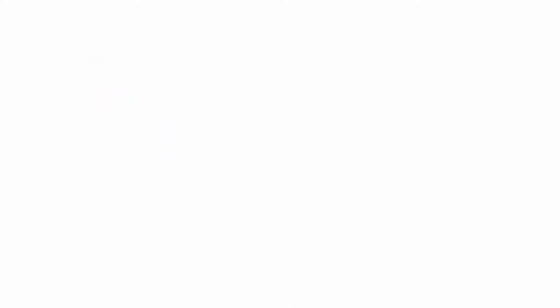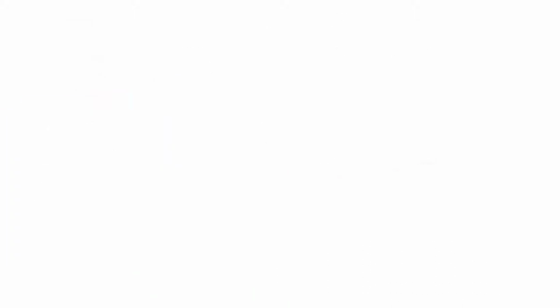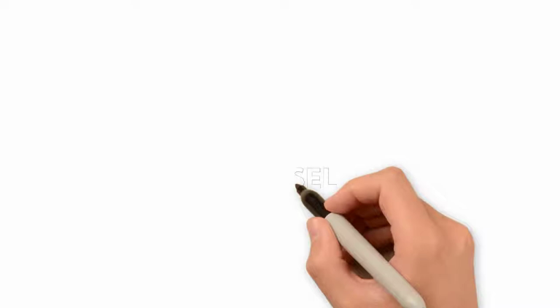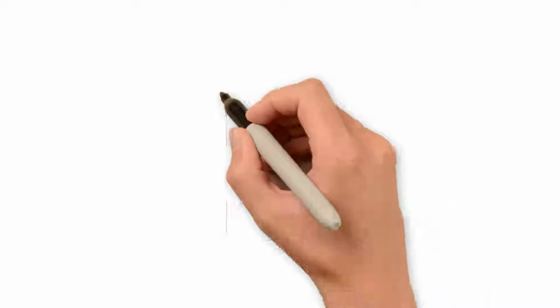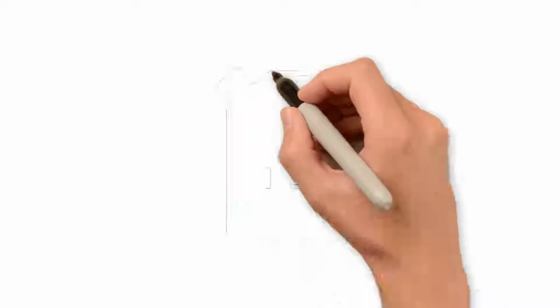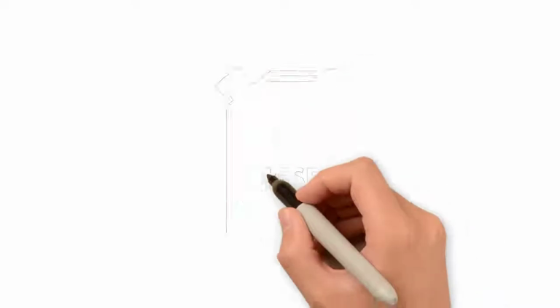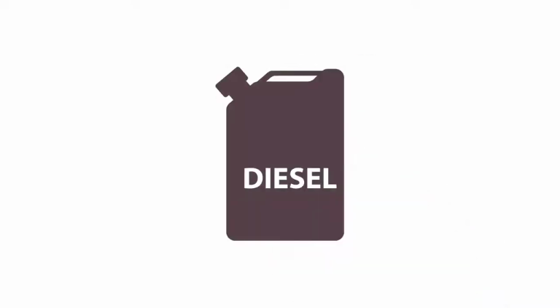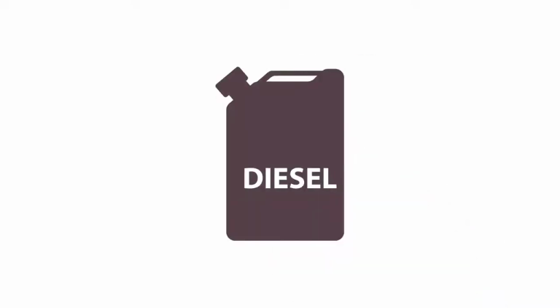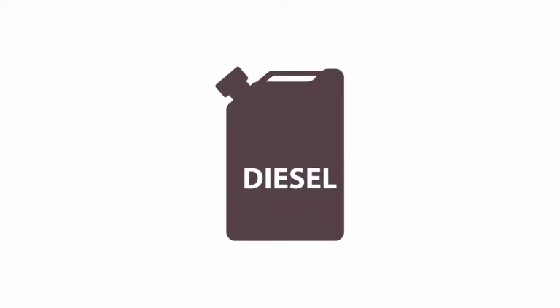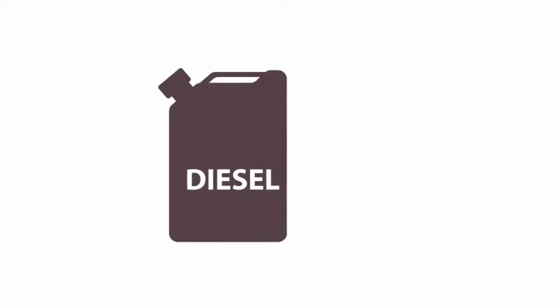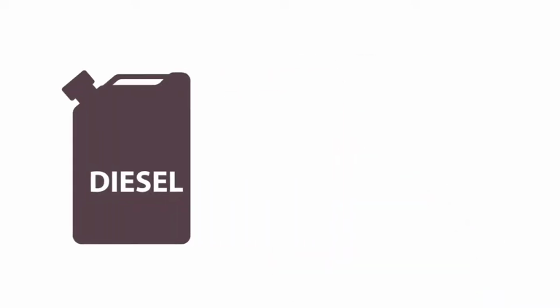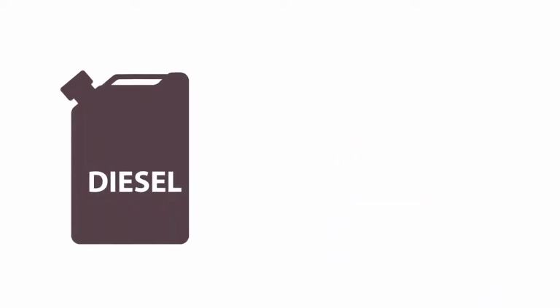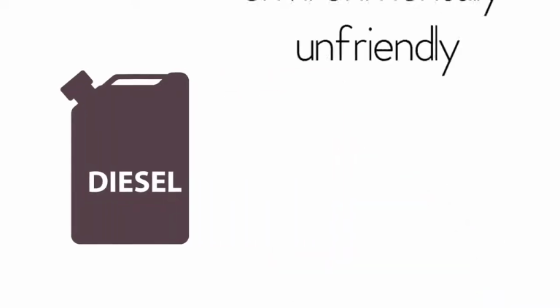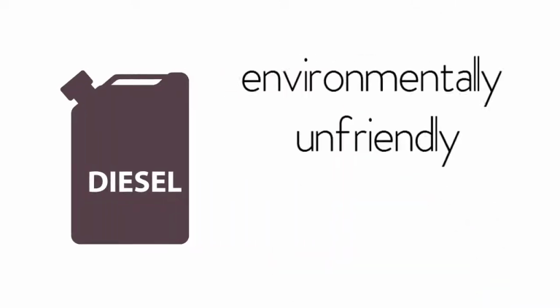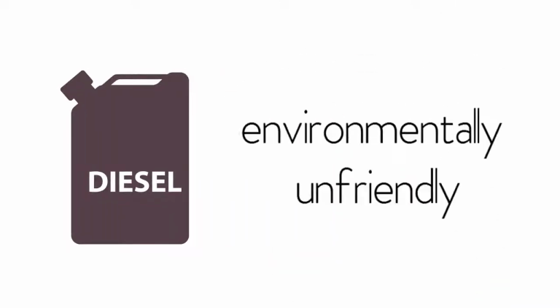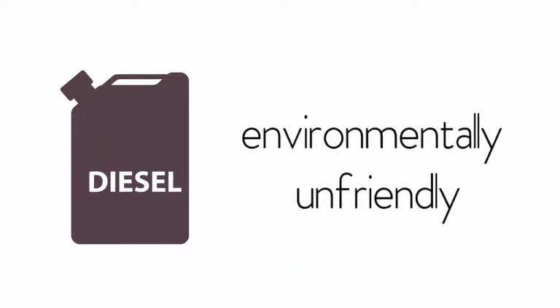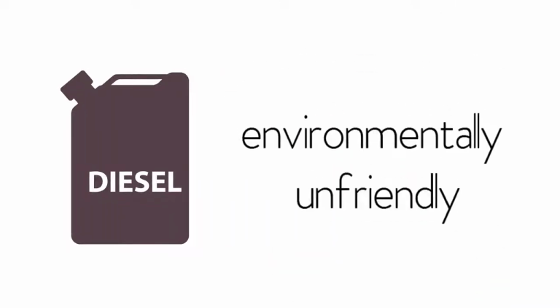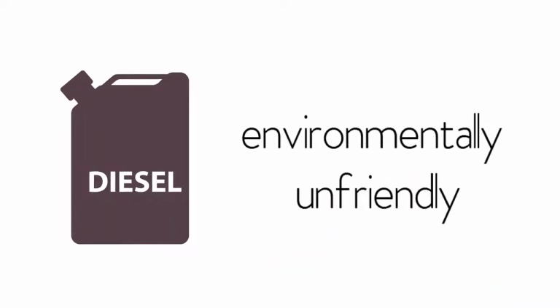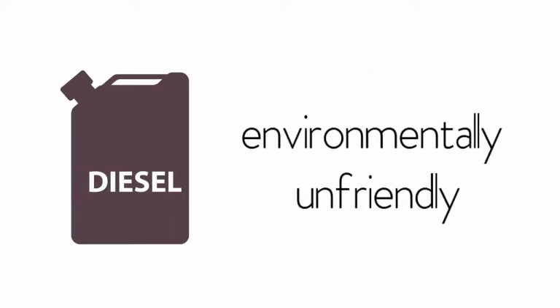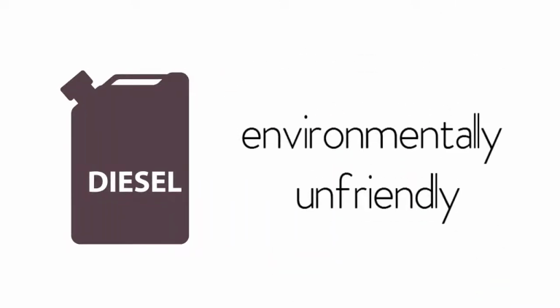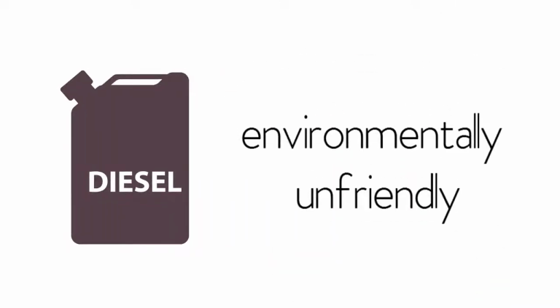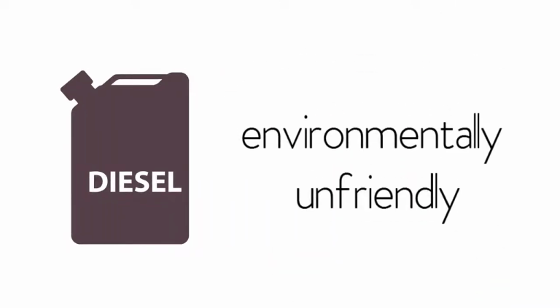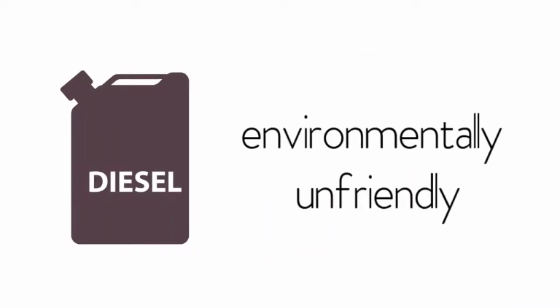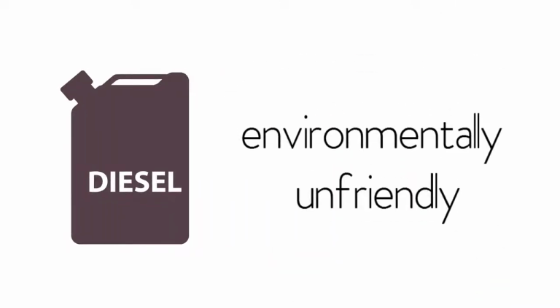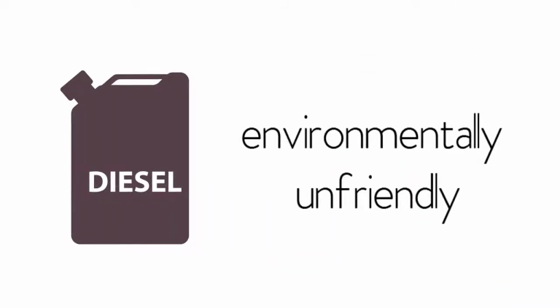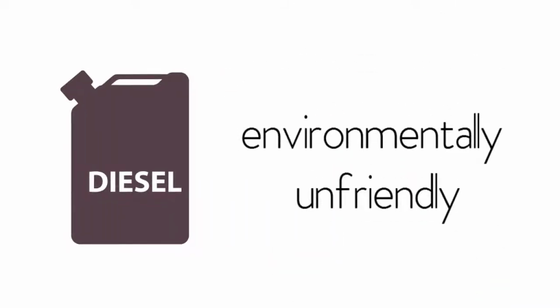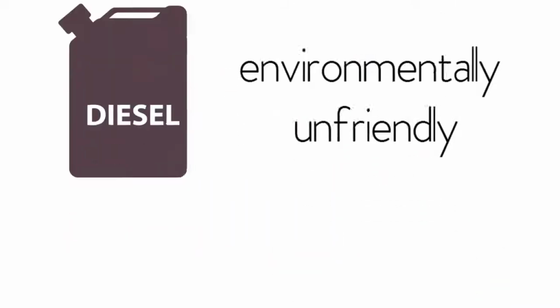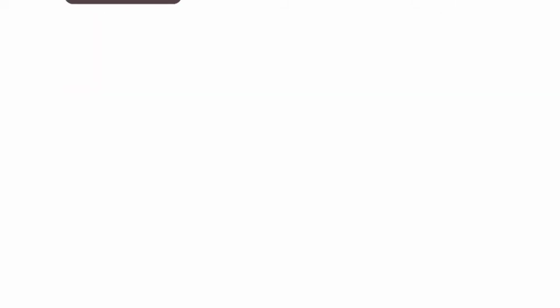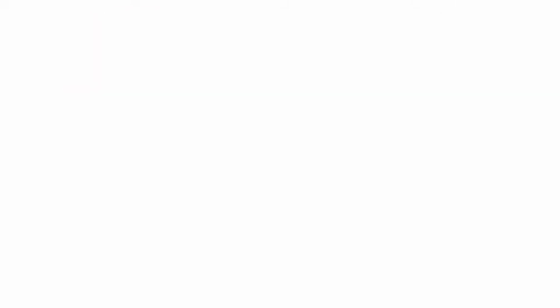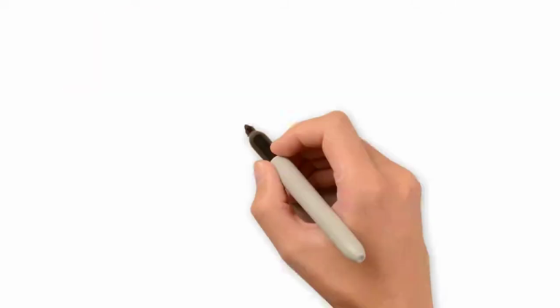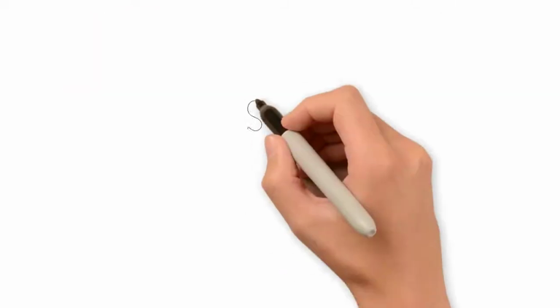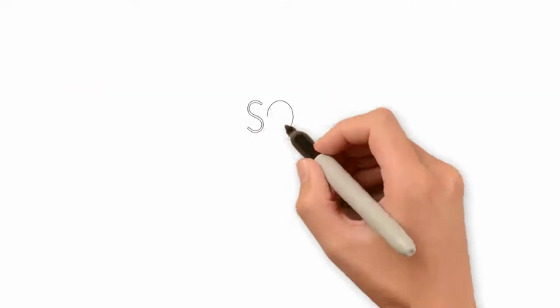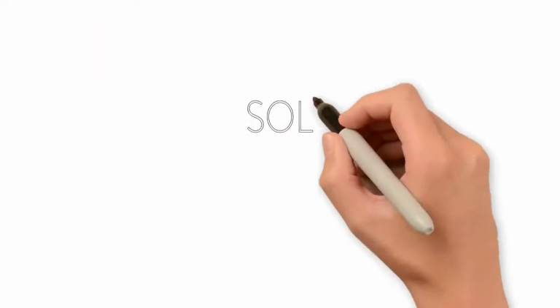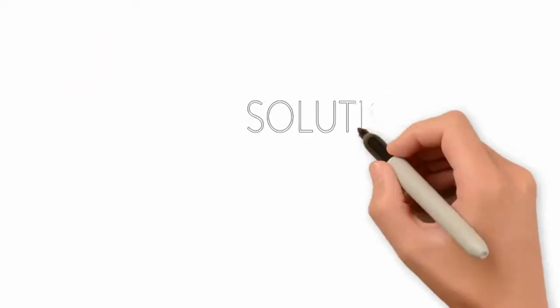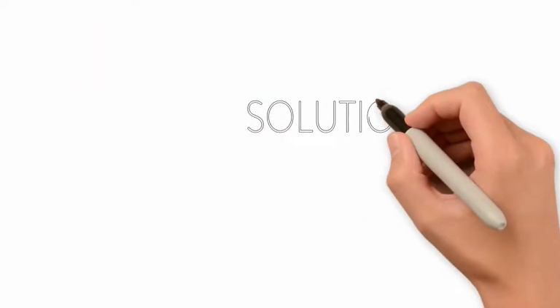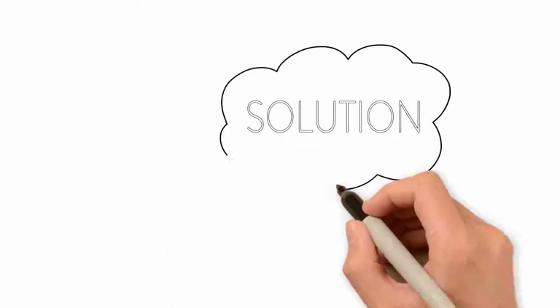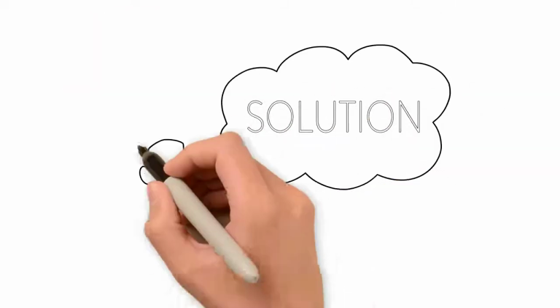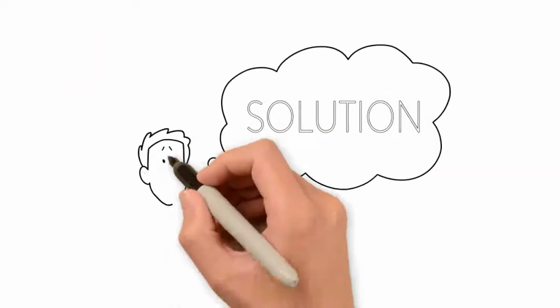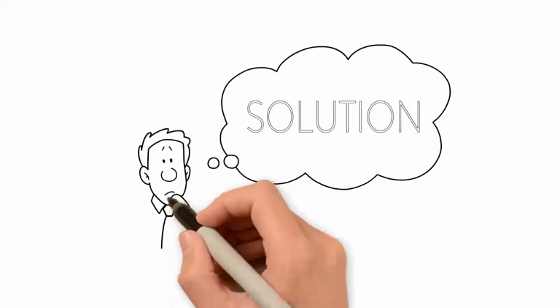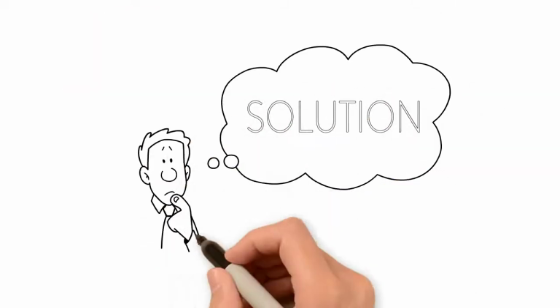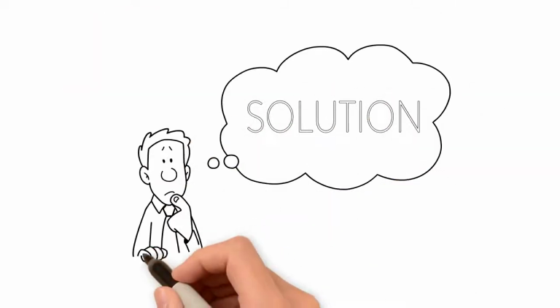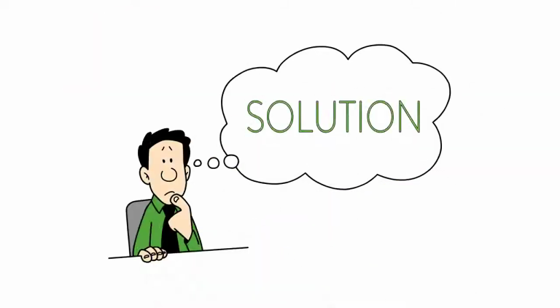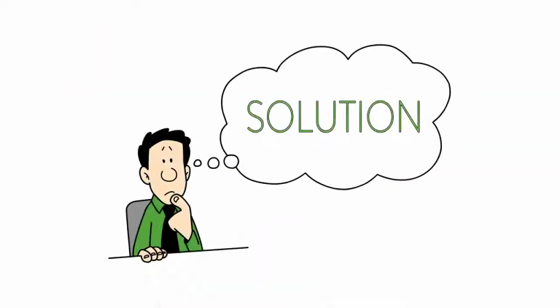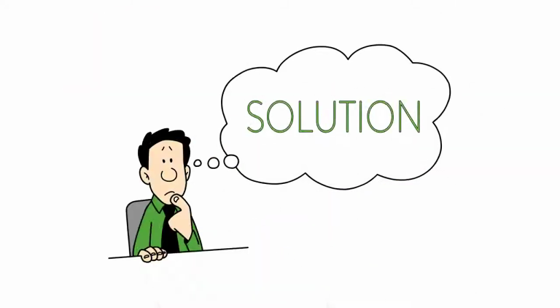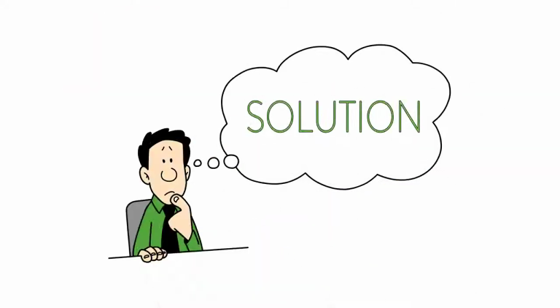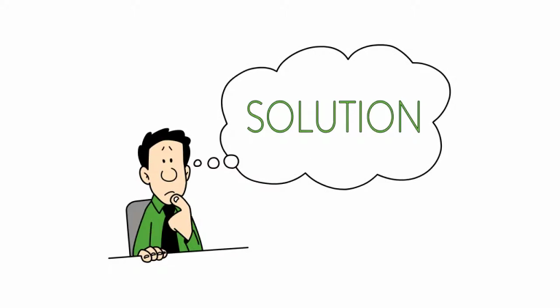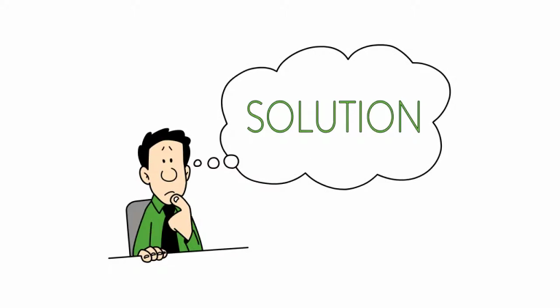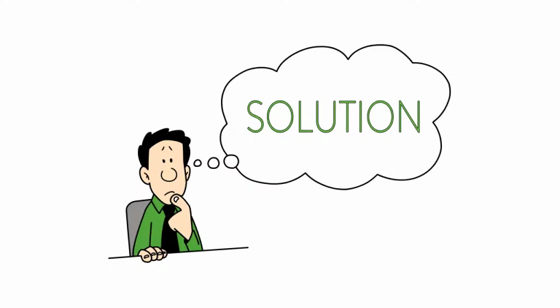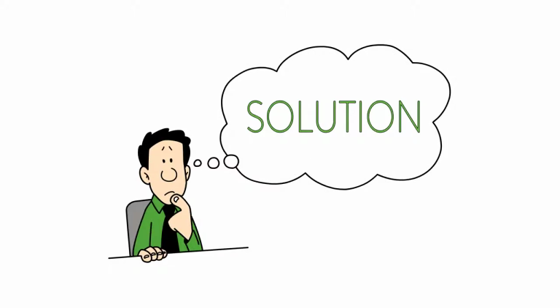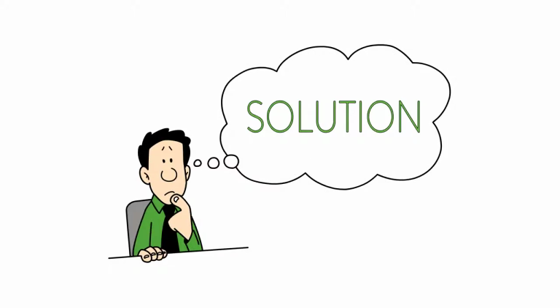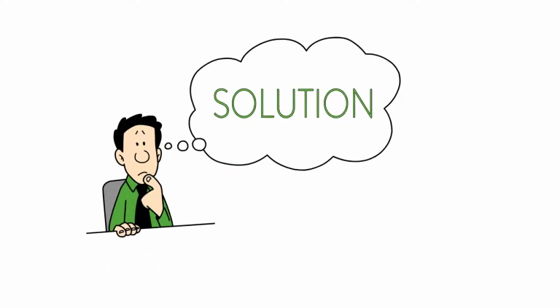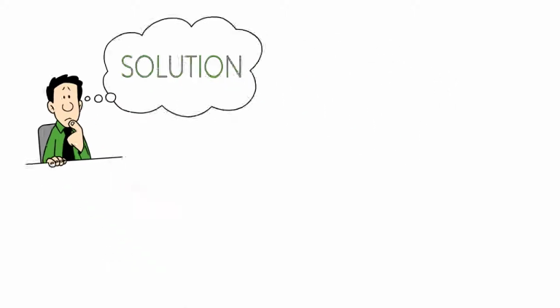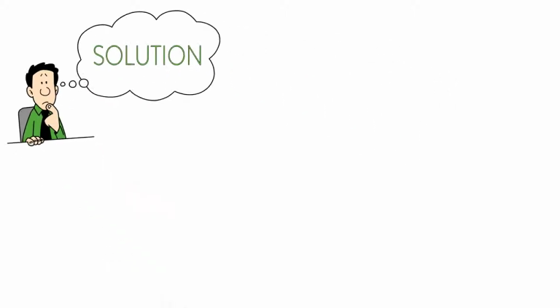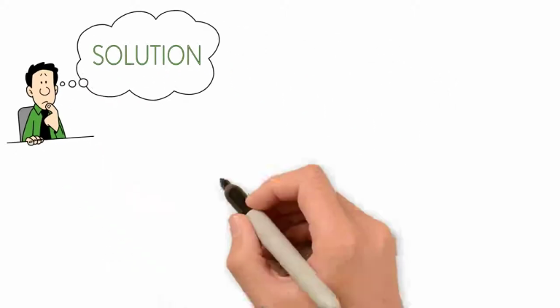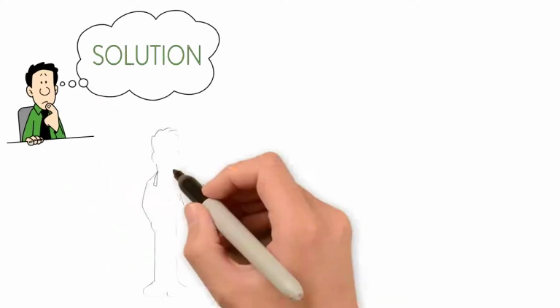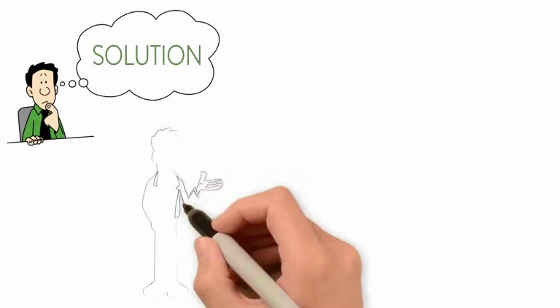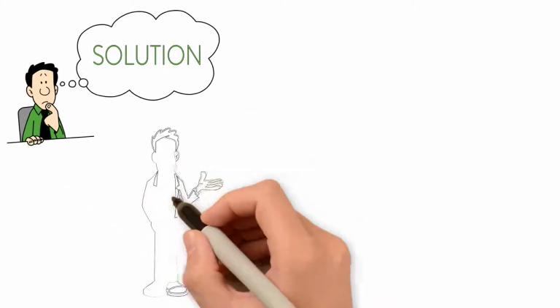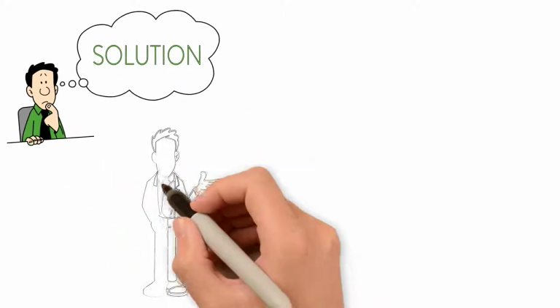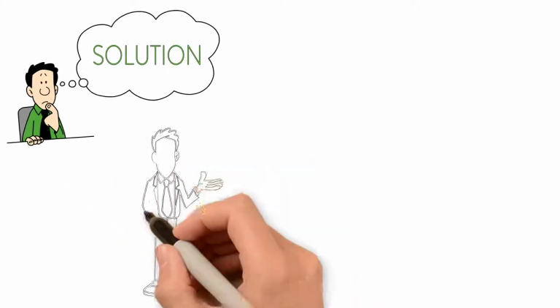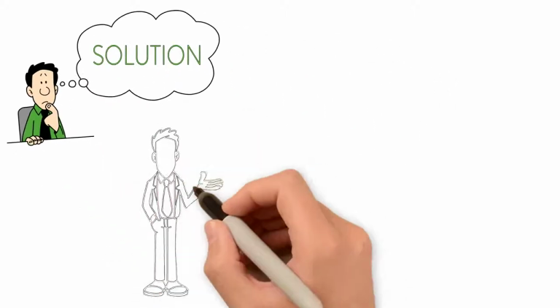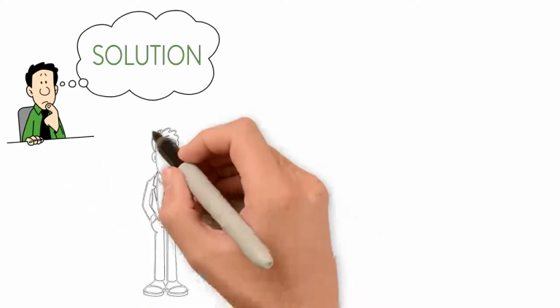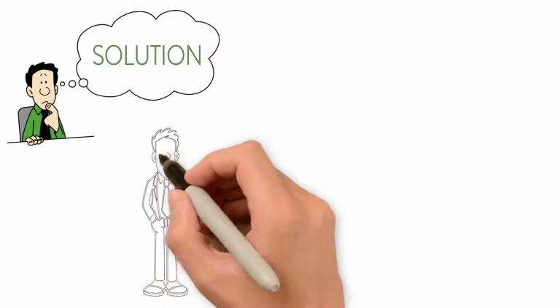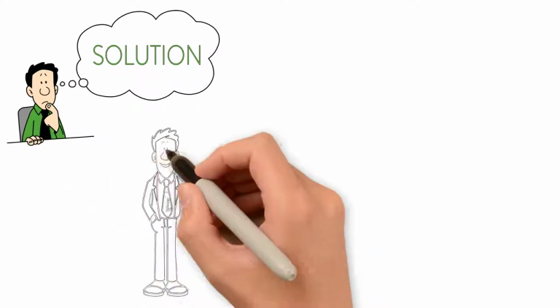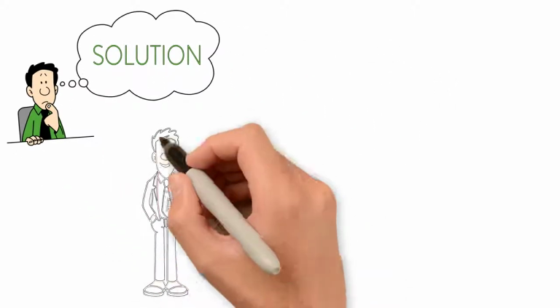Diesel is dirty and environmentally unfriendly. Bill thinks there has got to be a solution. There is a better way.